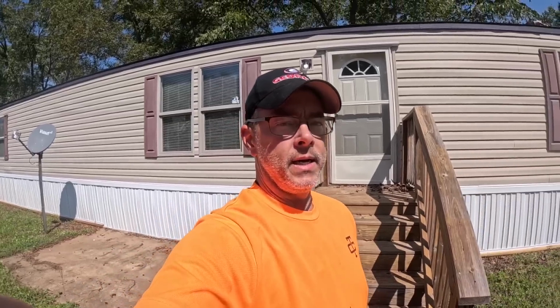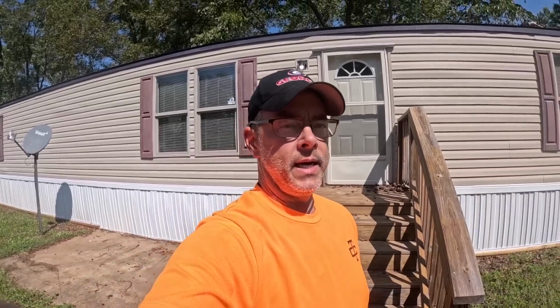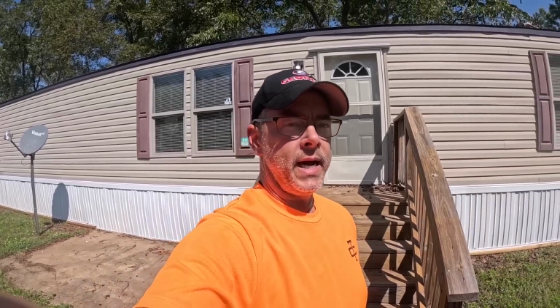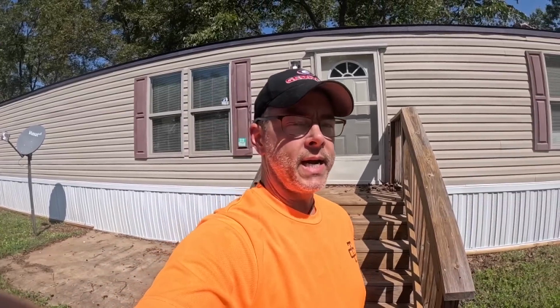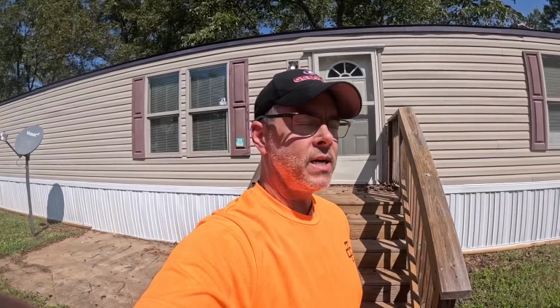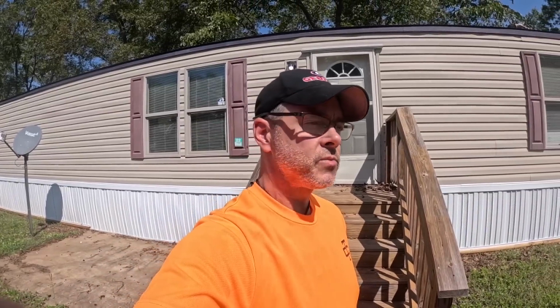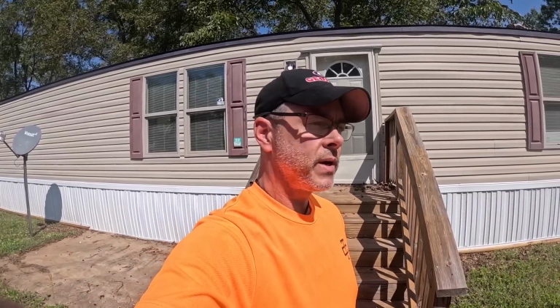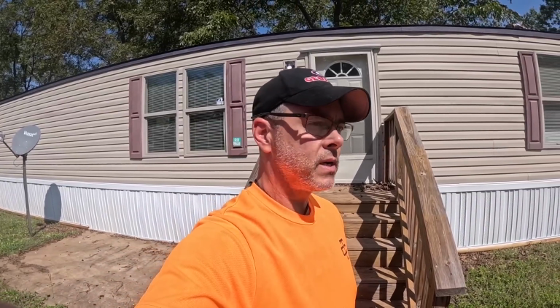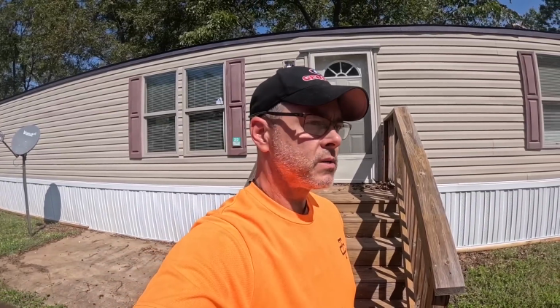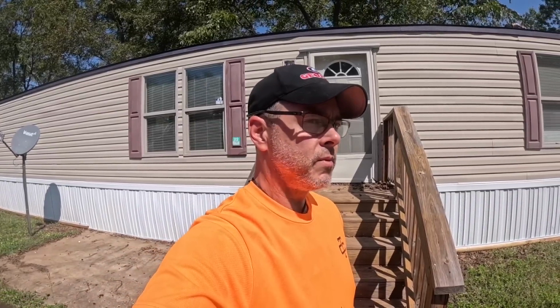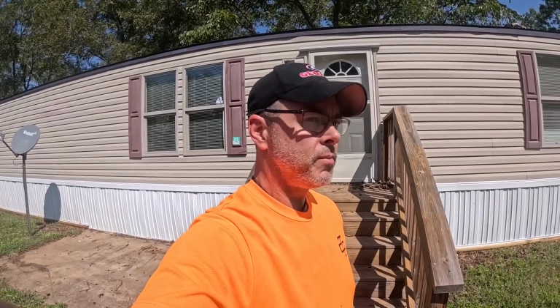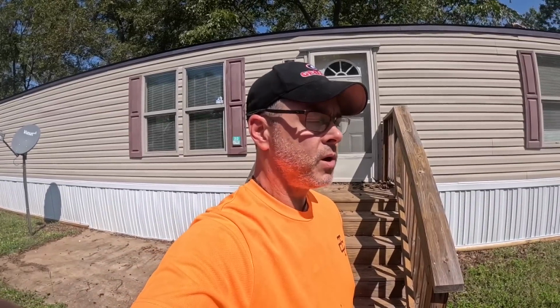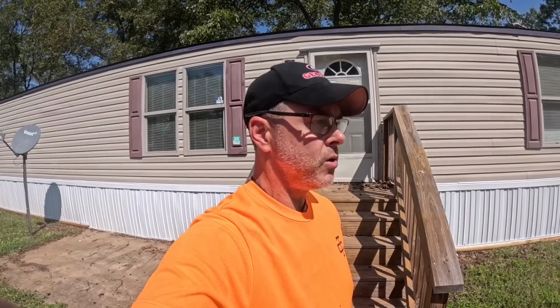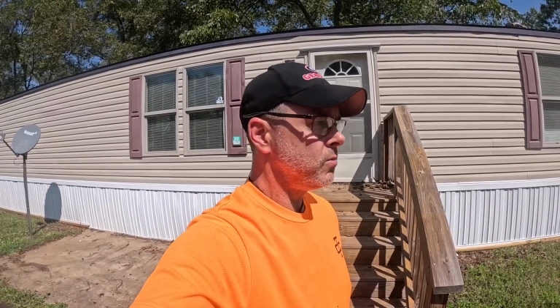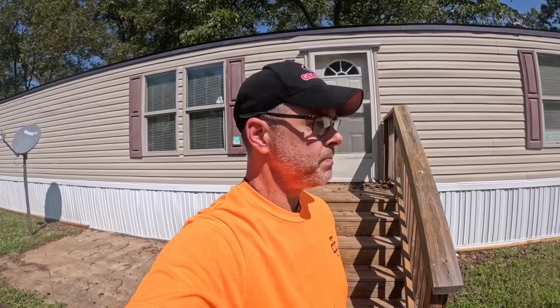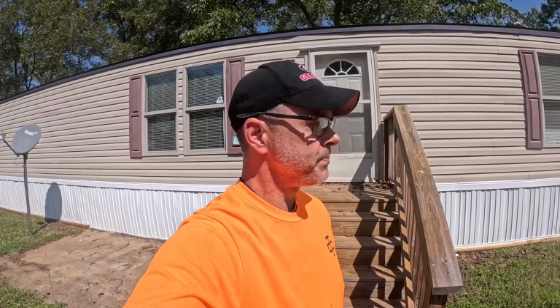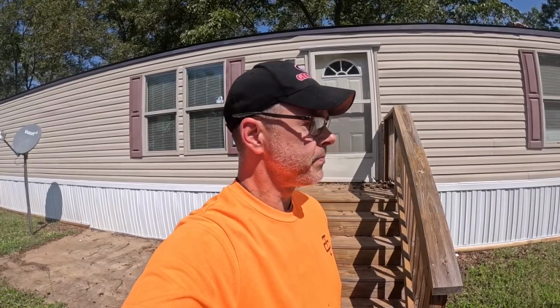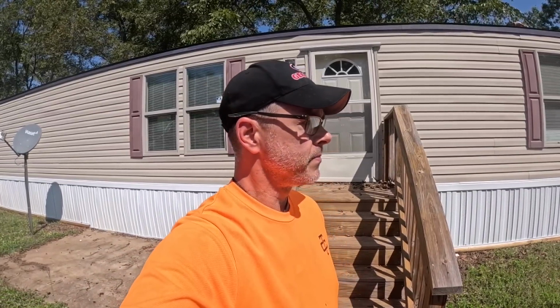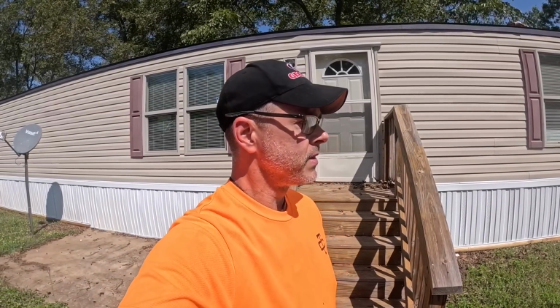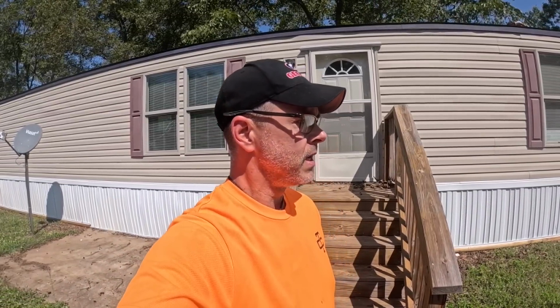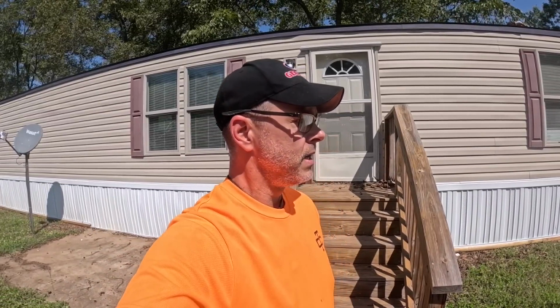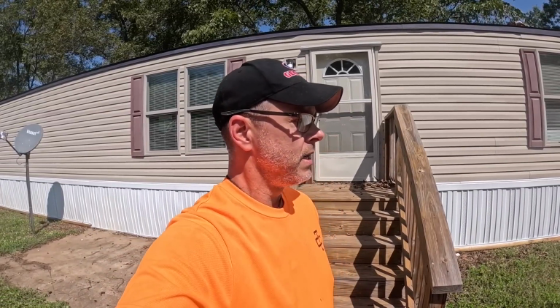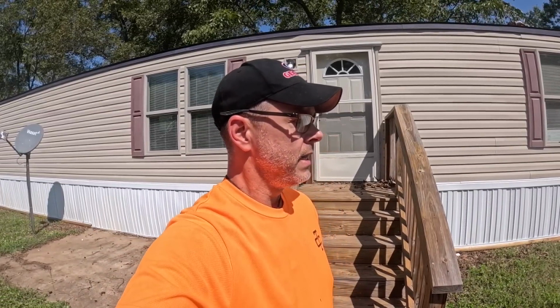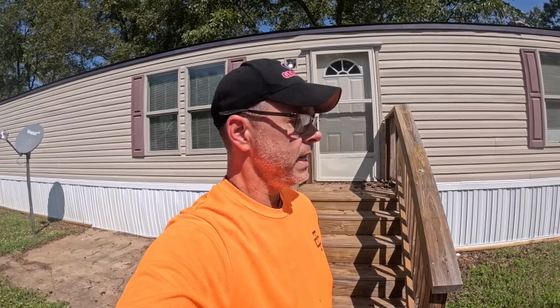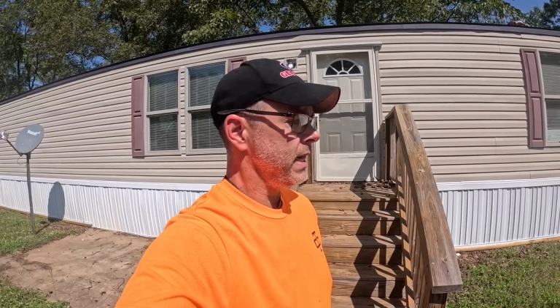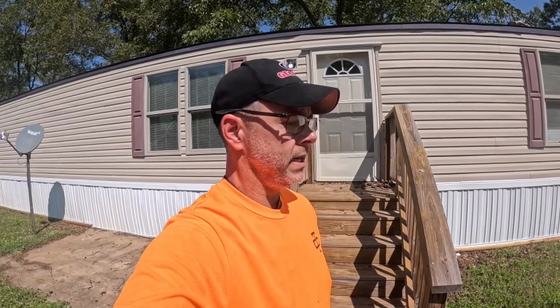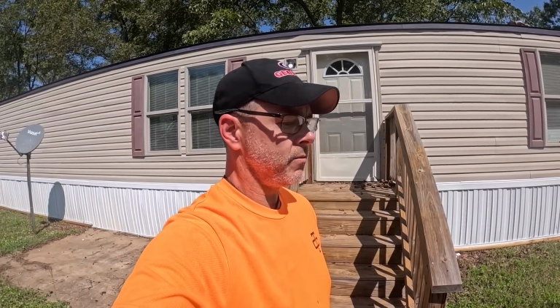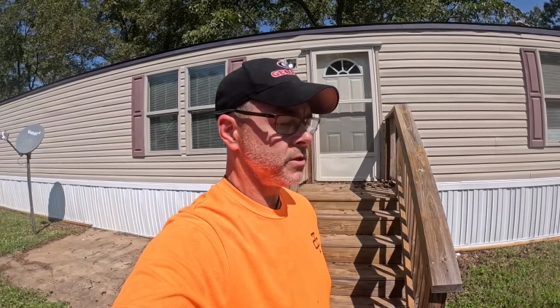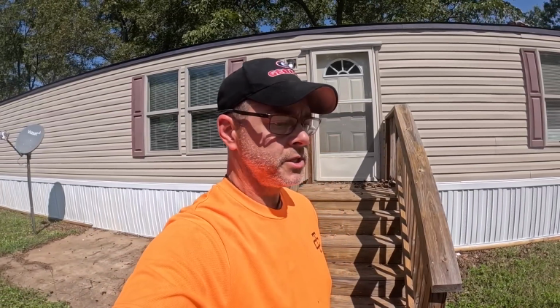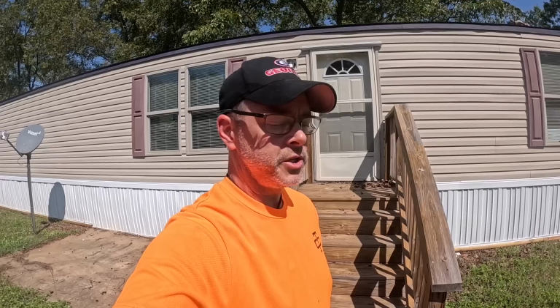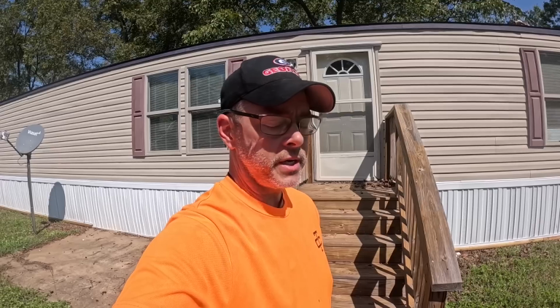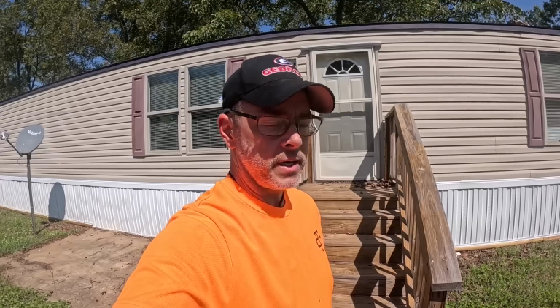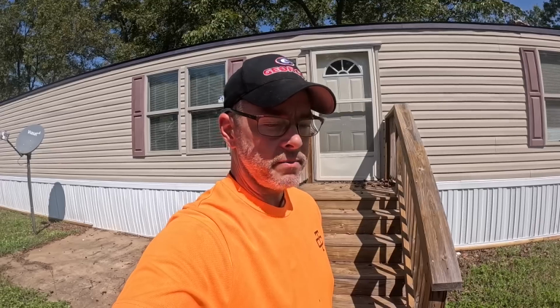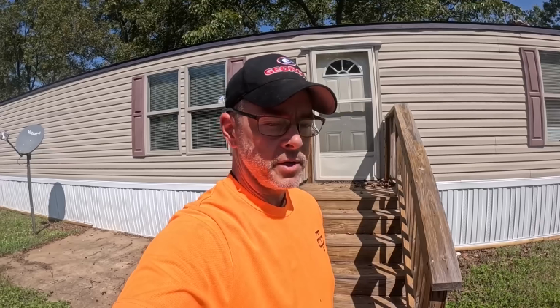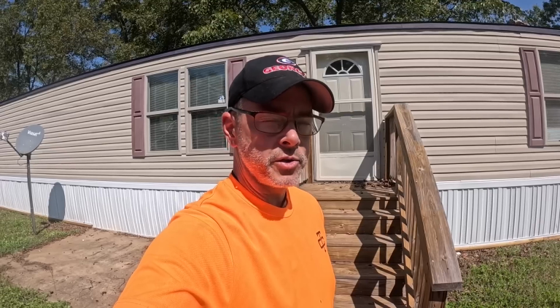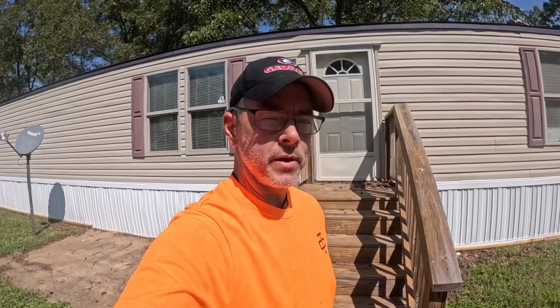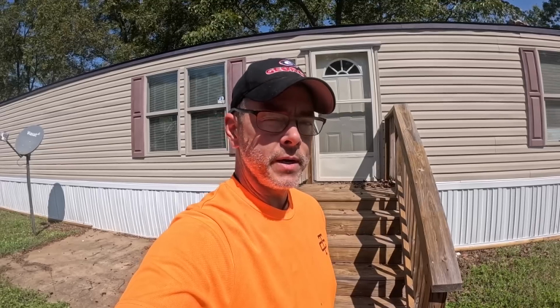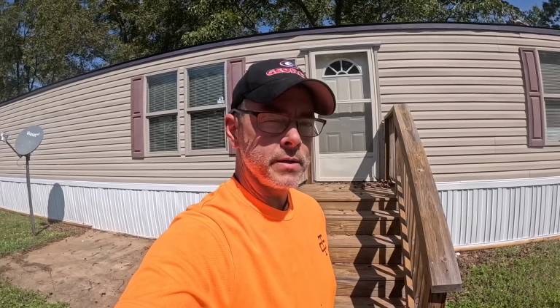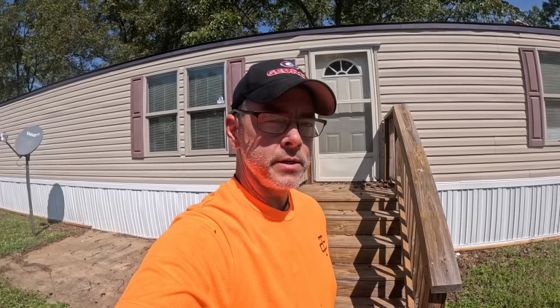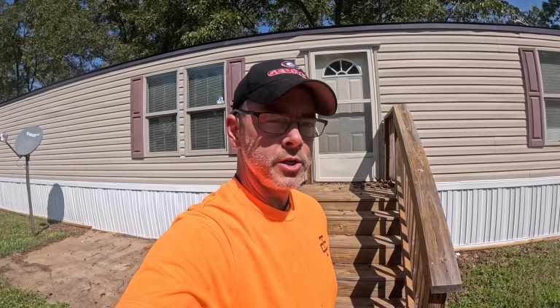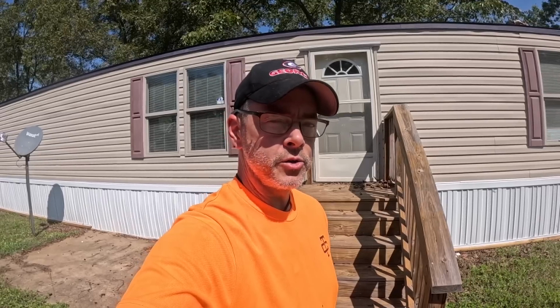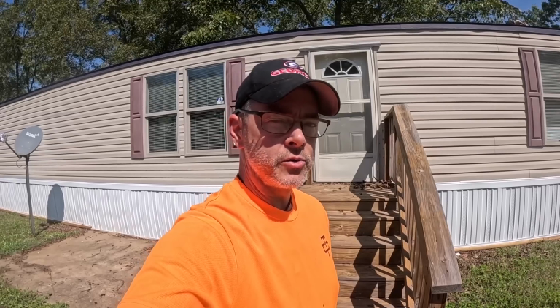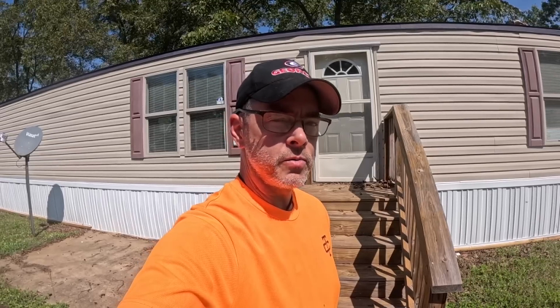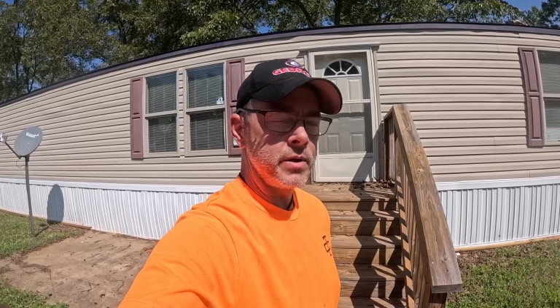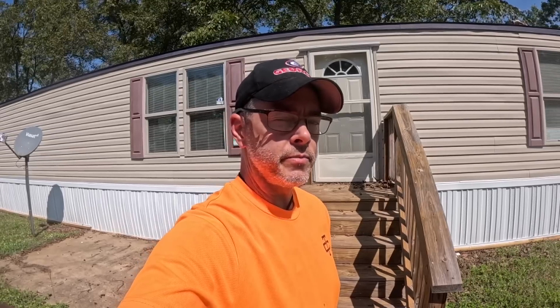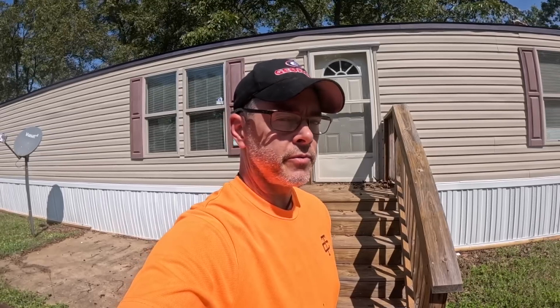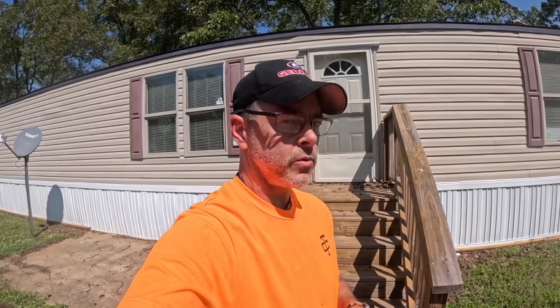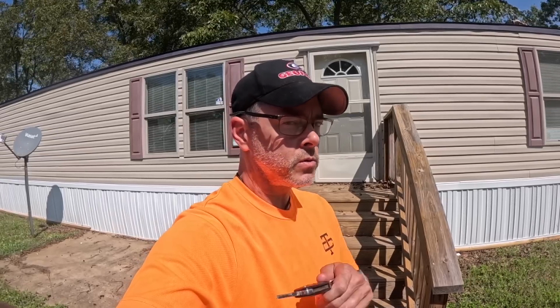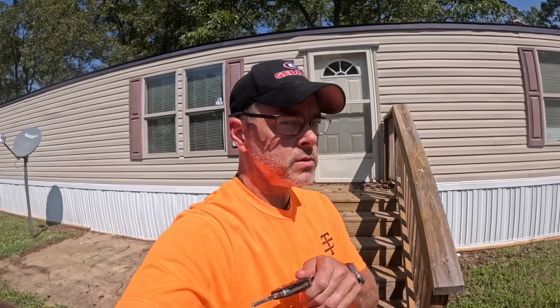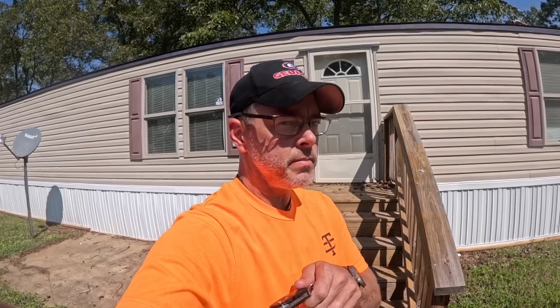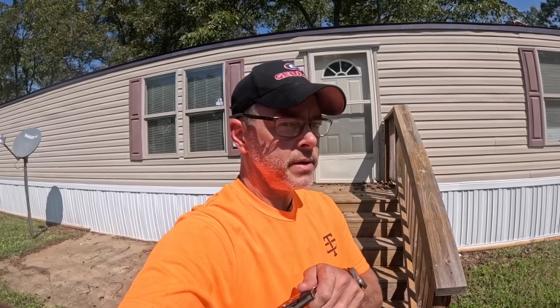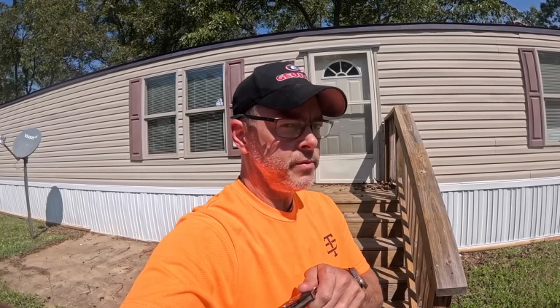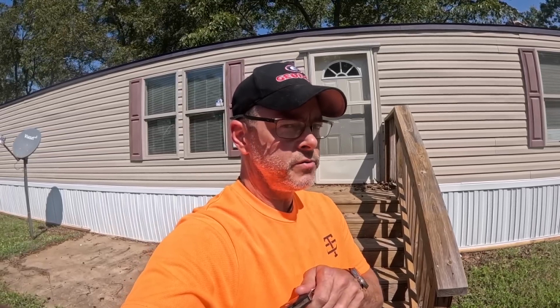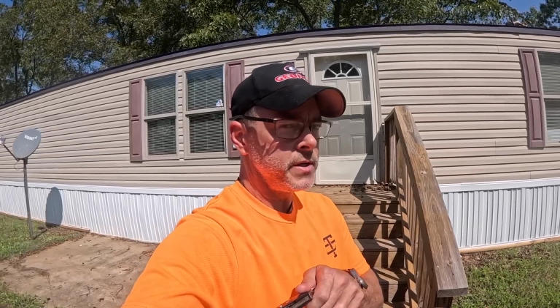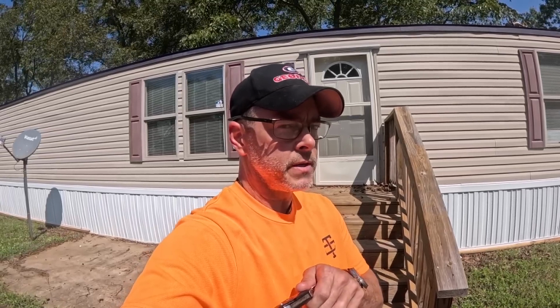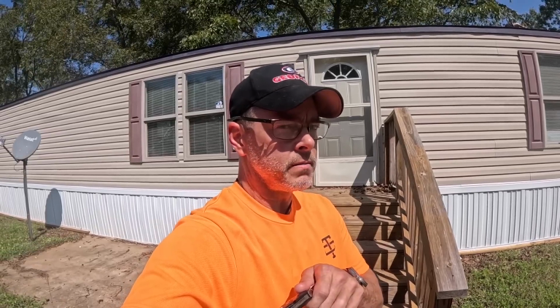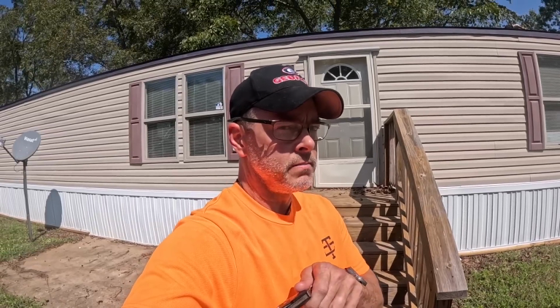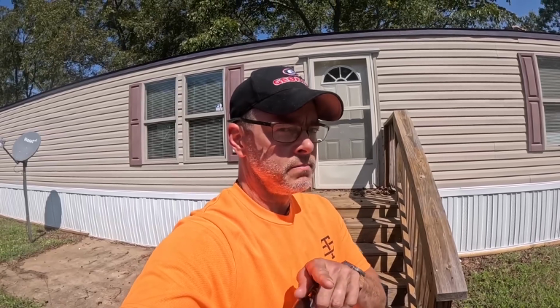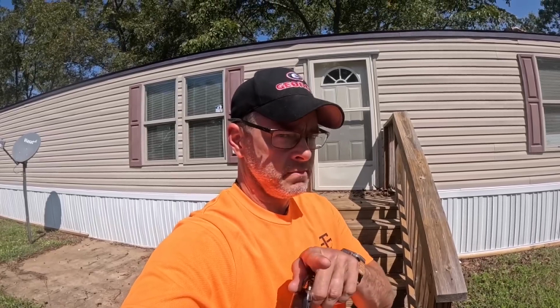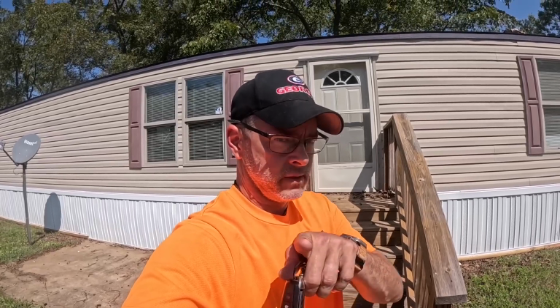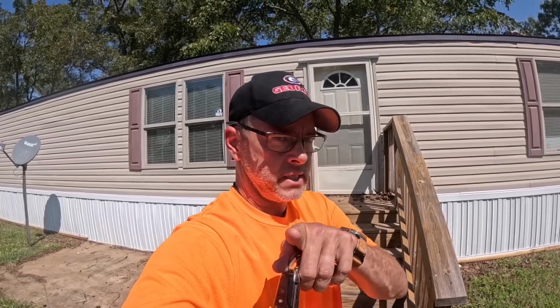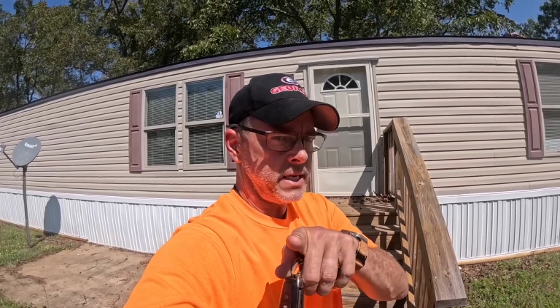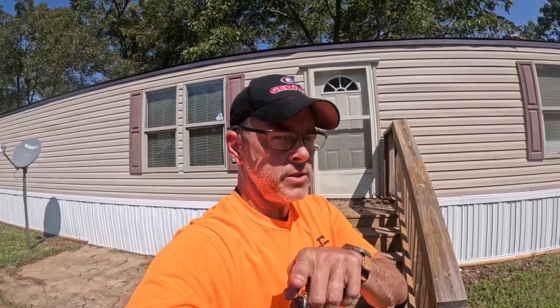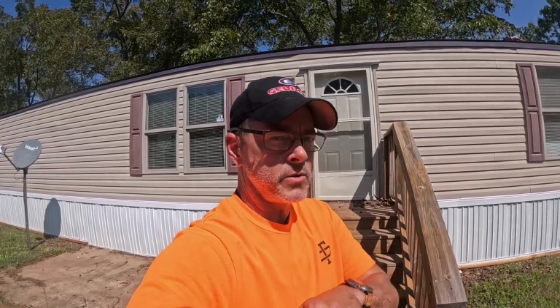Hey guys, we got us a mobile home and they want us to check it out, make sure the air conditioner is running before somebody moves in. Stay tuned.